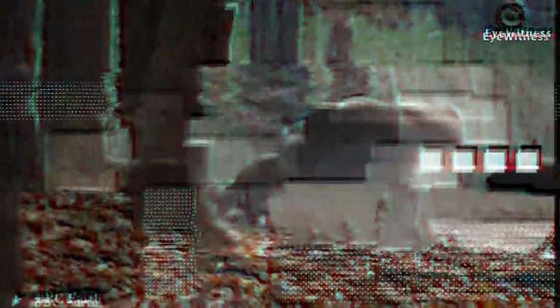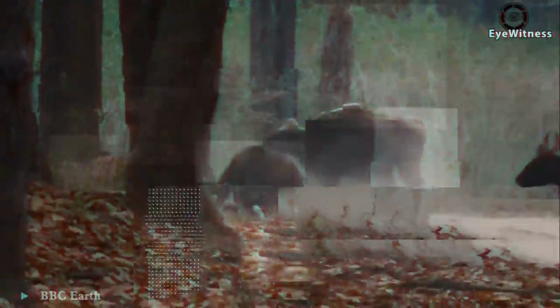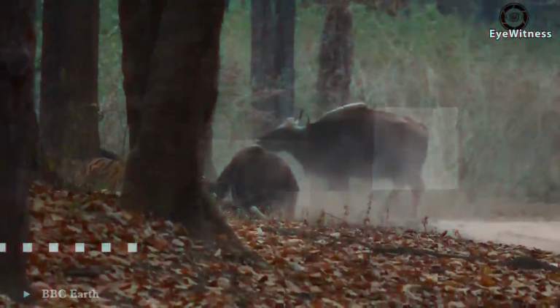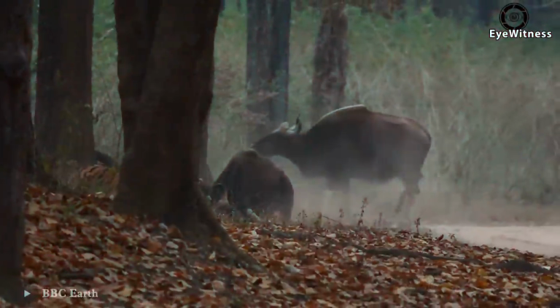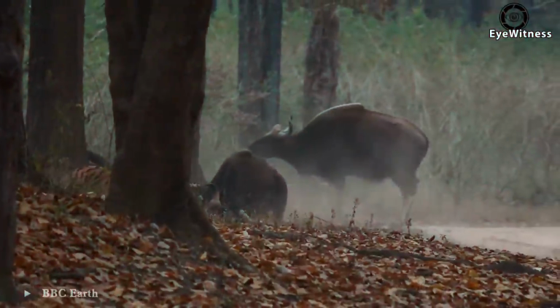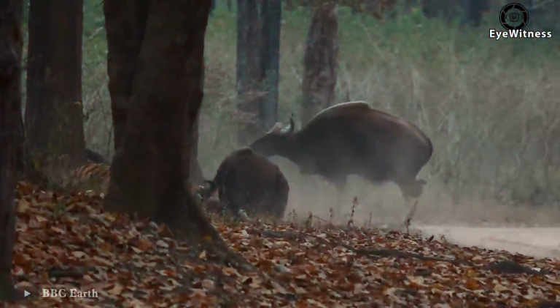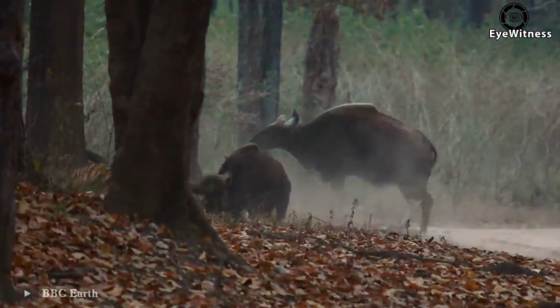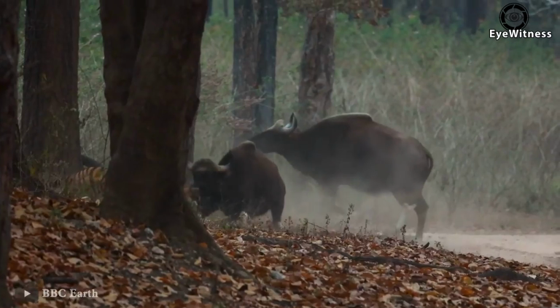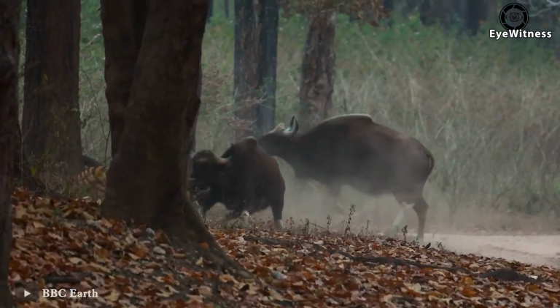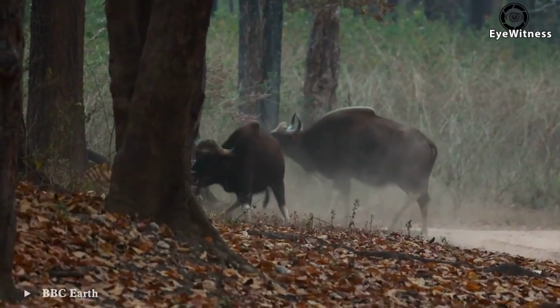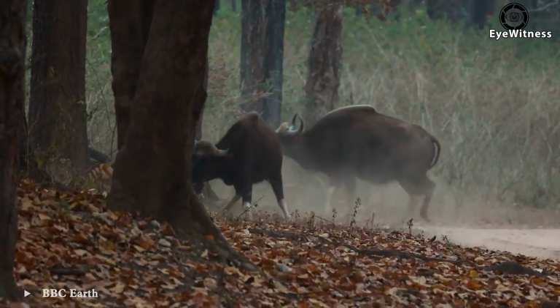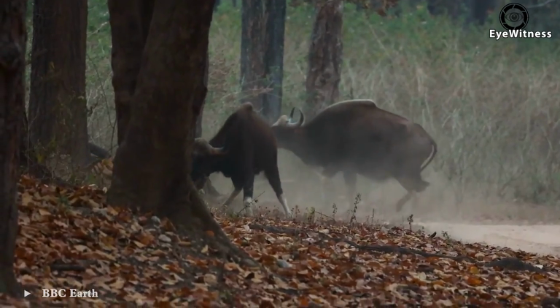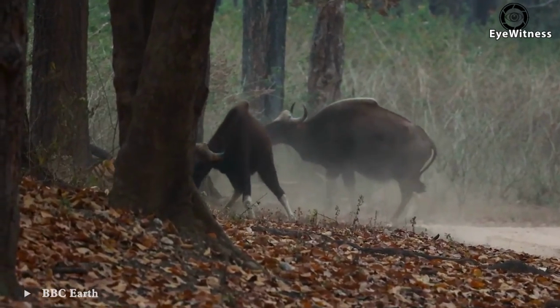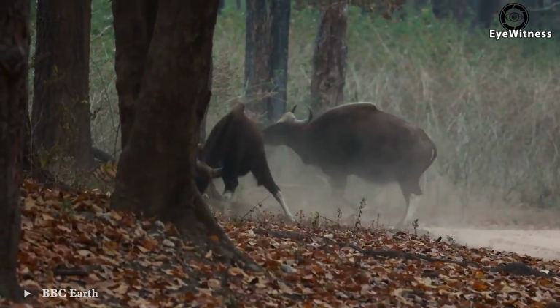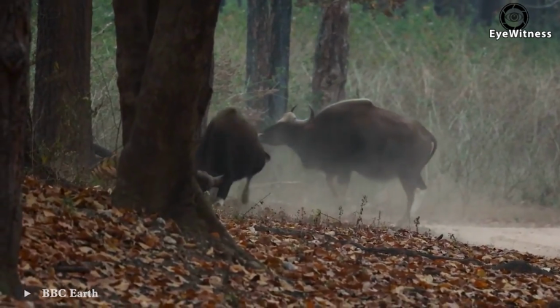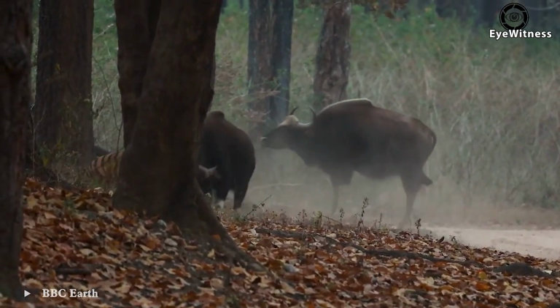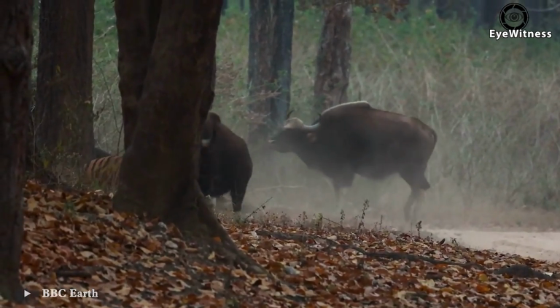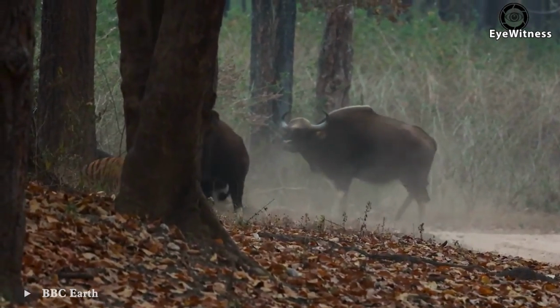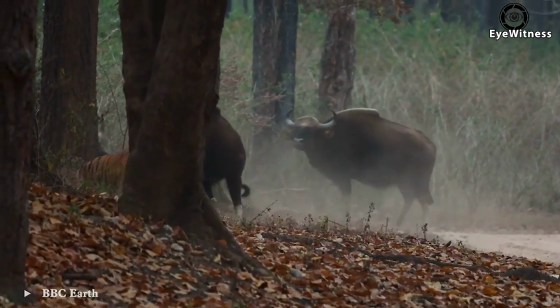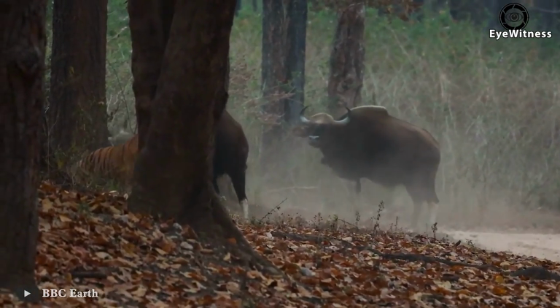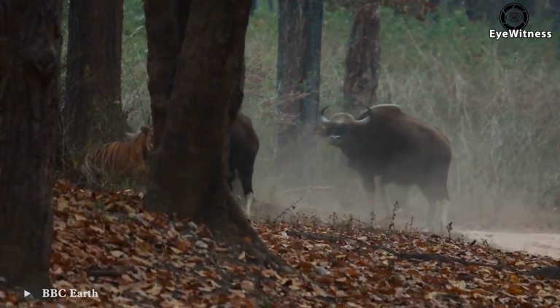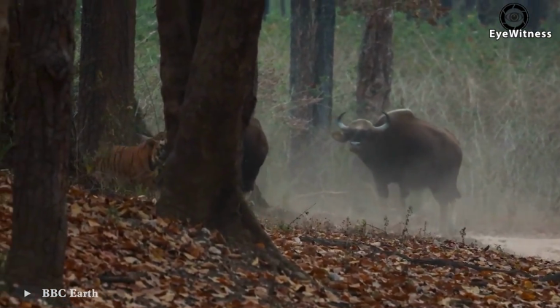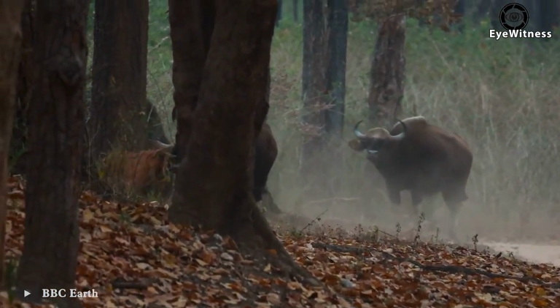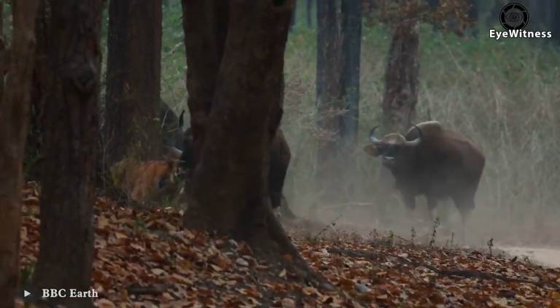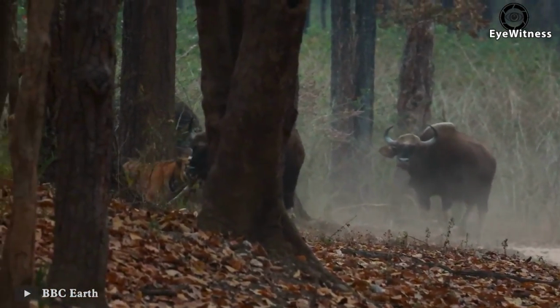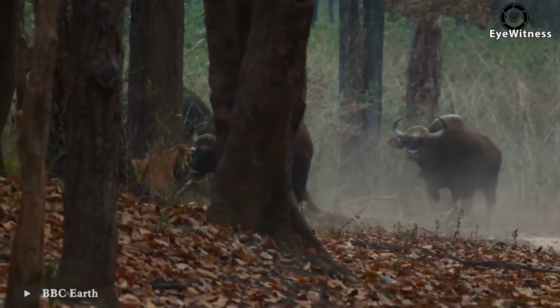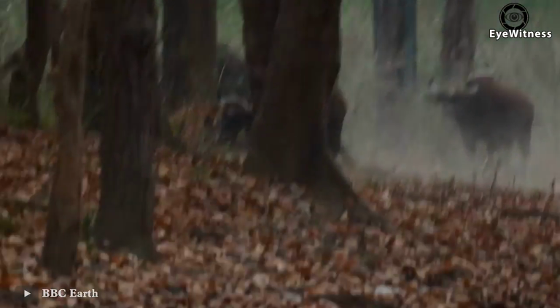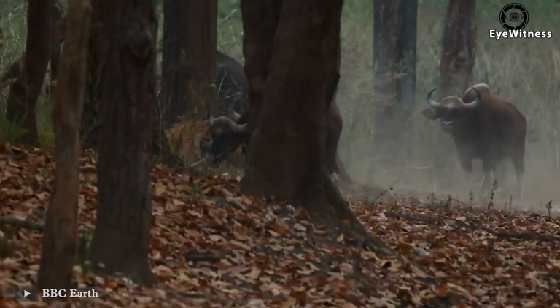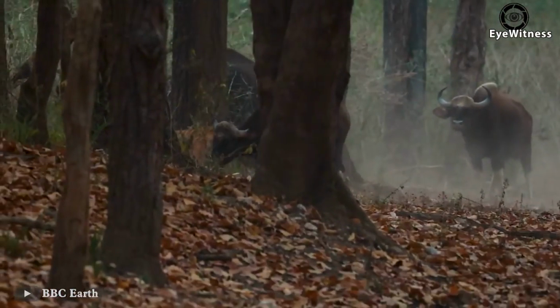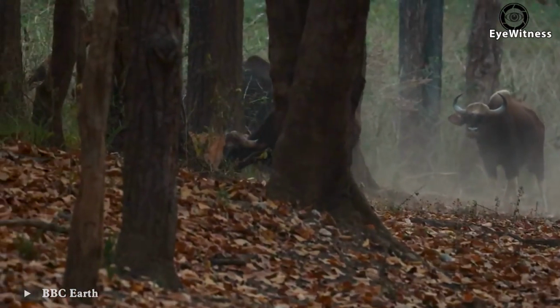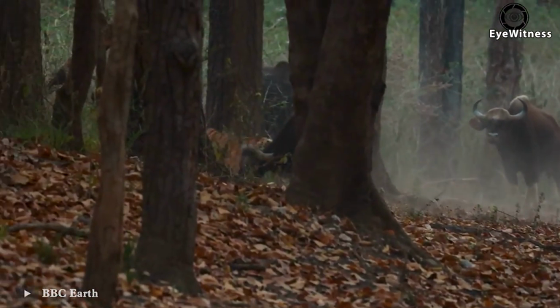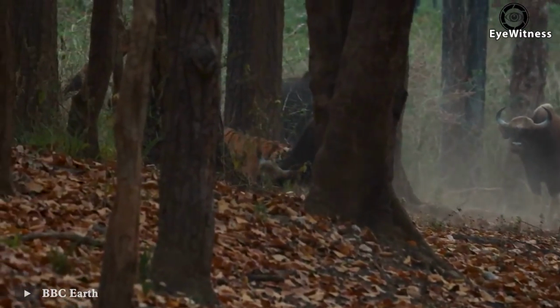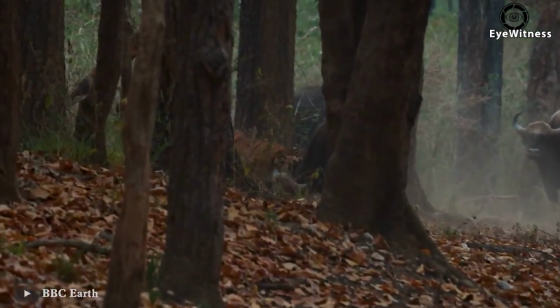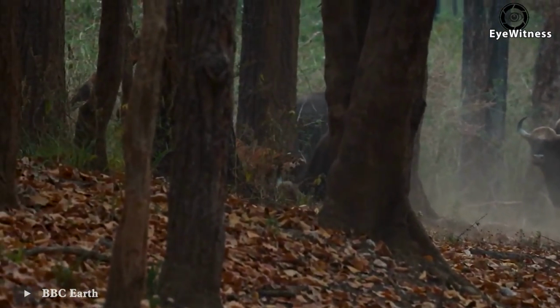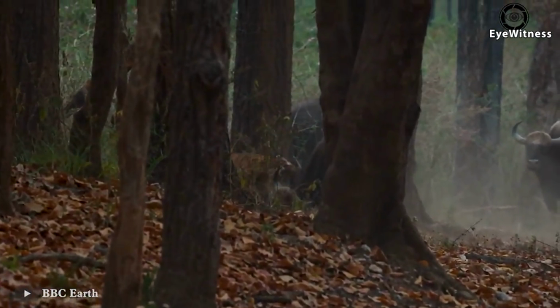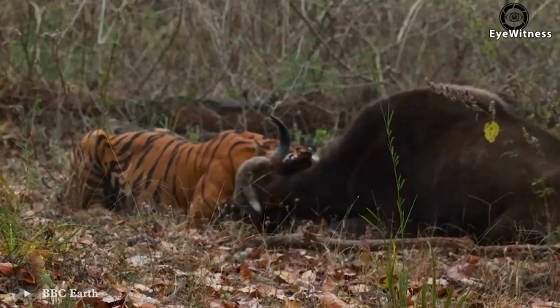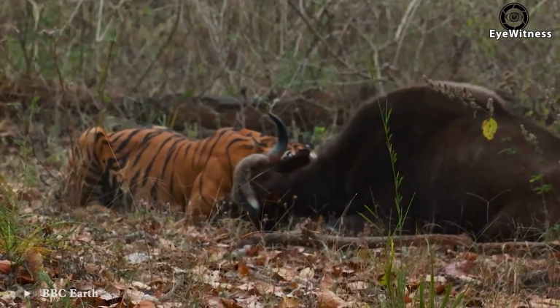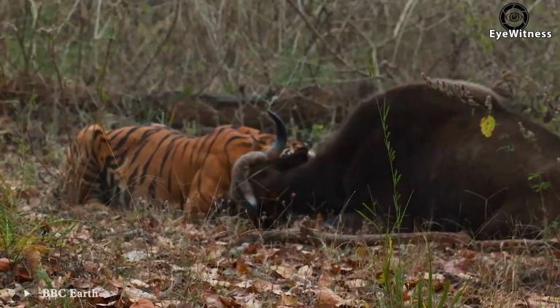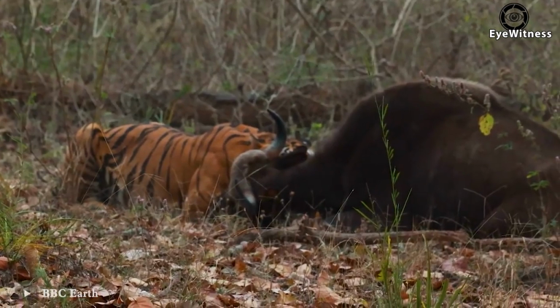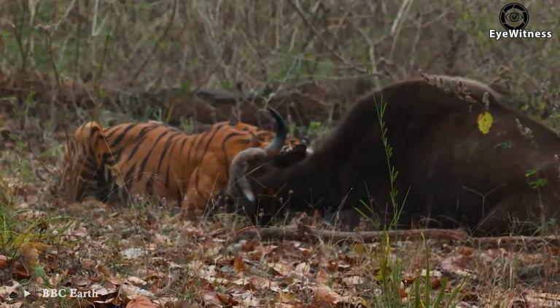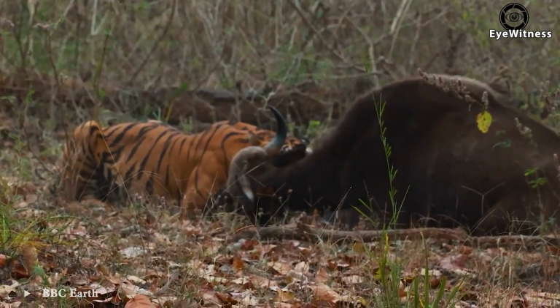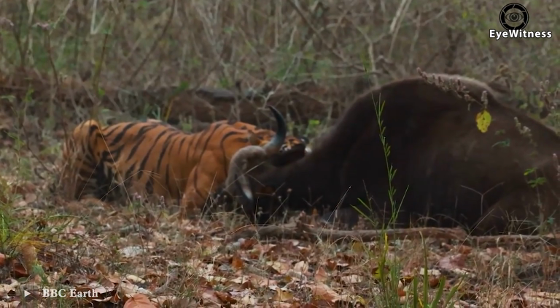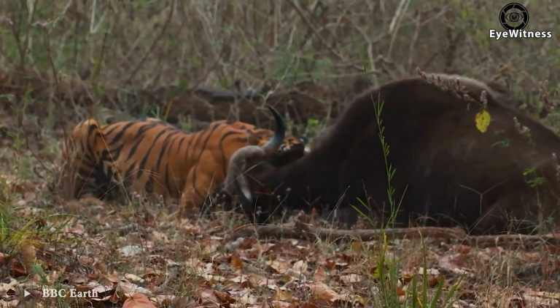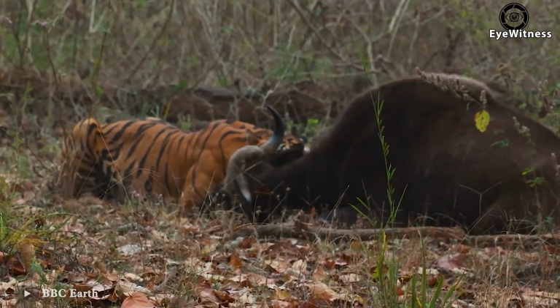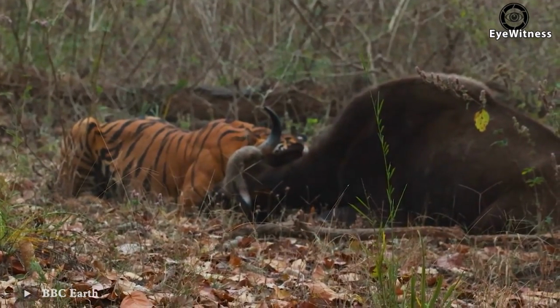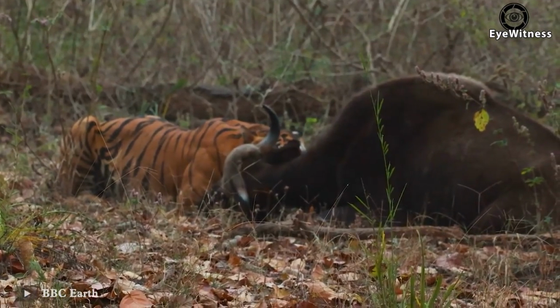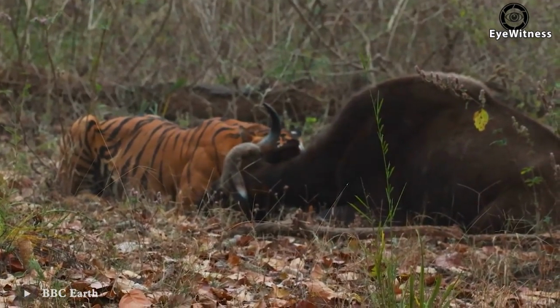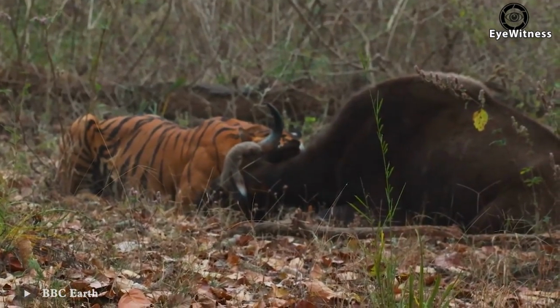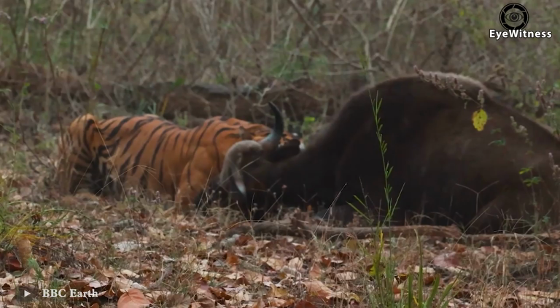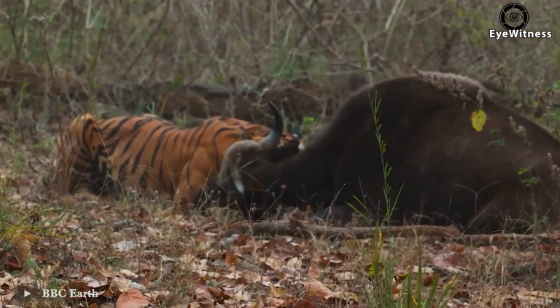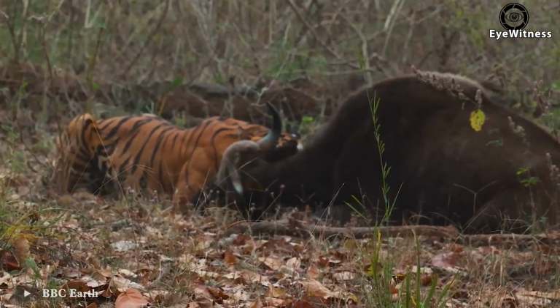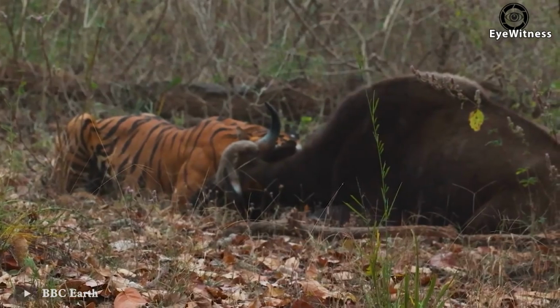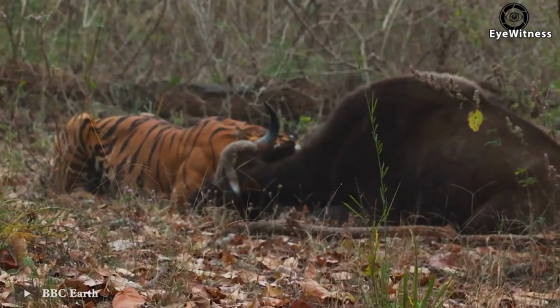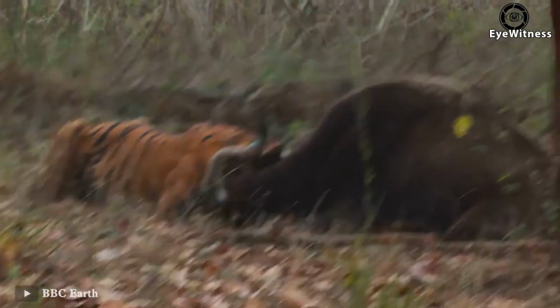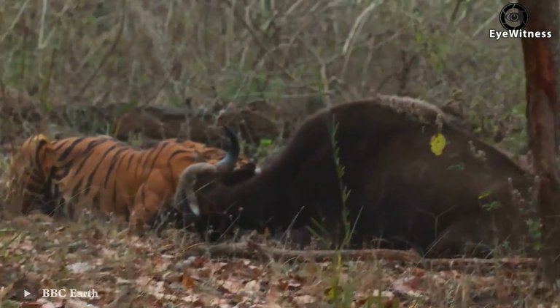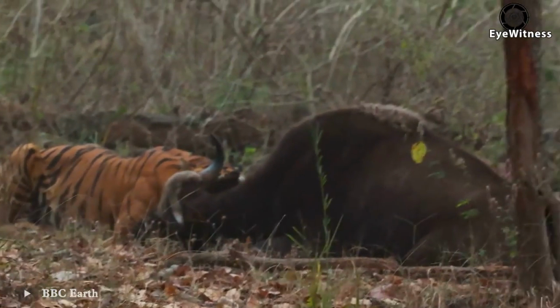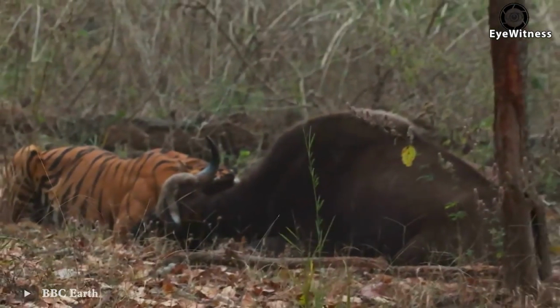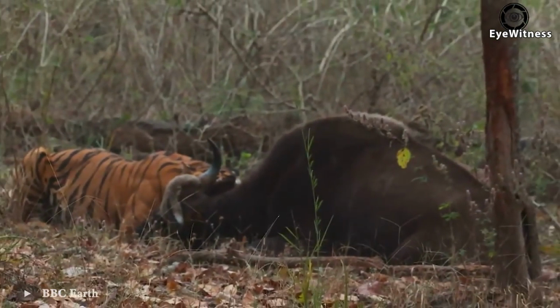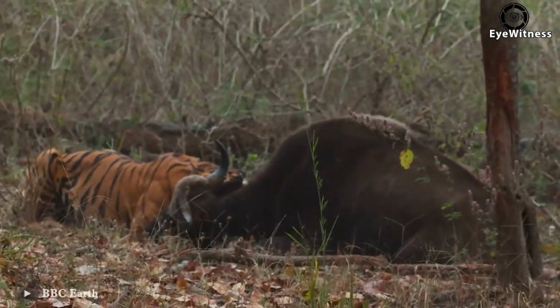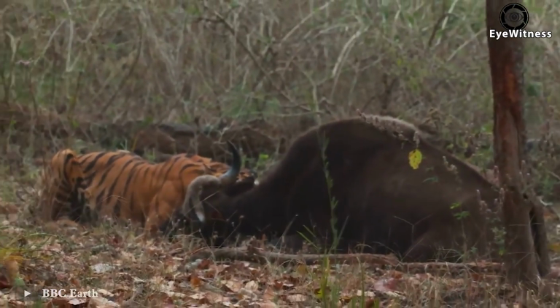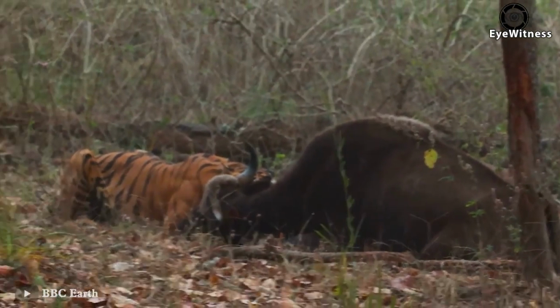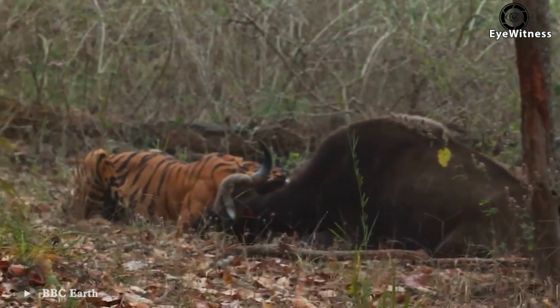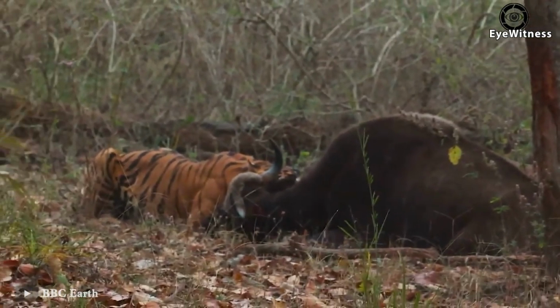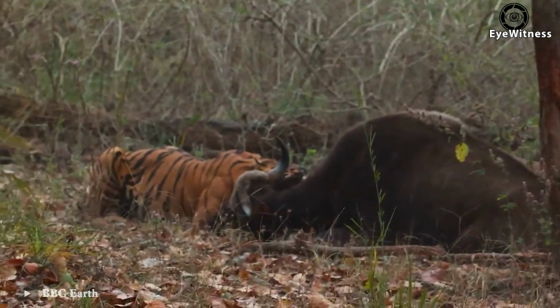Buffalo meets tiger — which side will win? This tiger alone was able to defeat a buffalo twice its size.